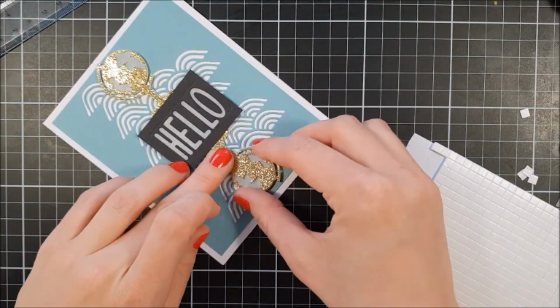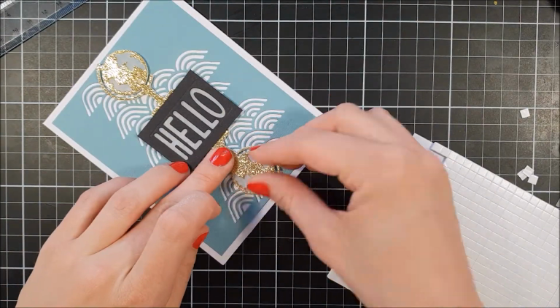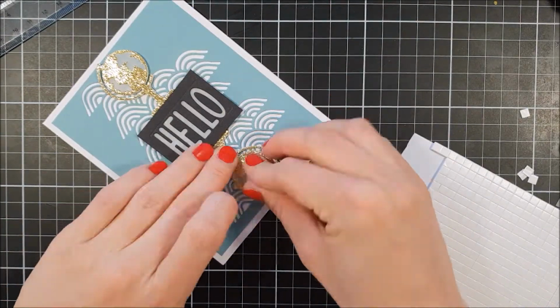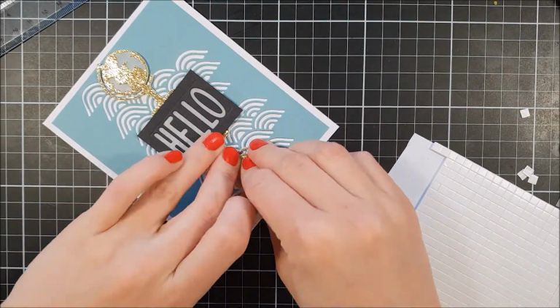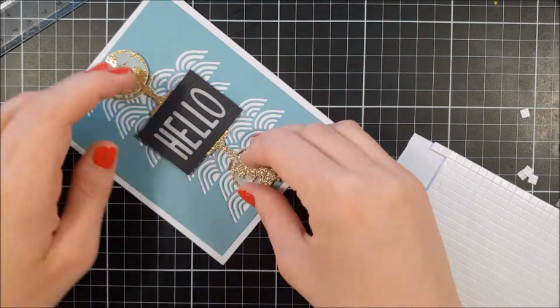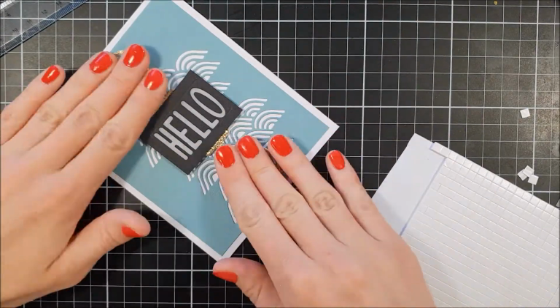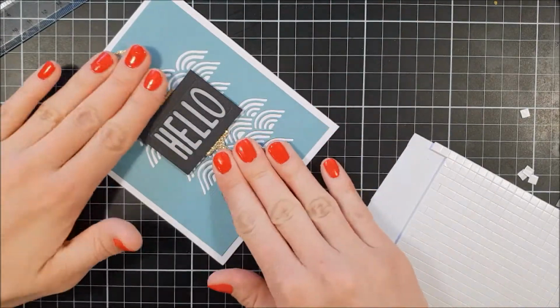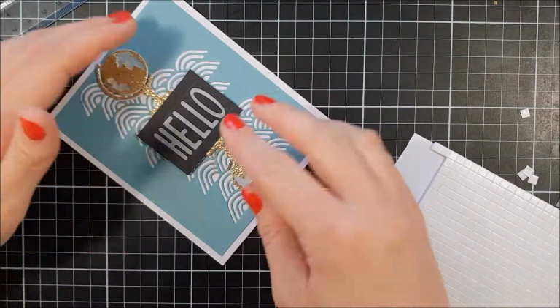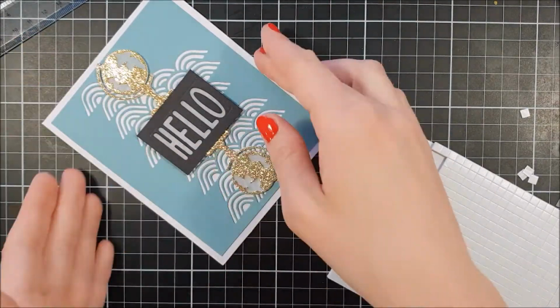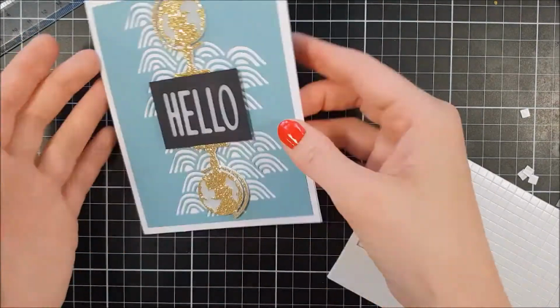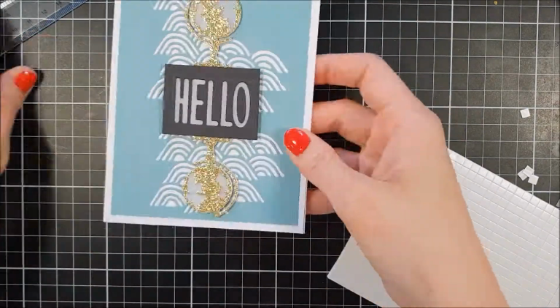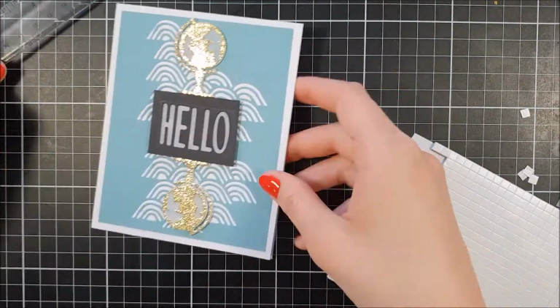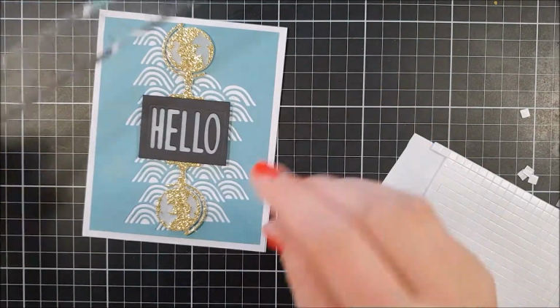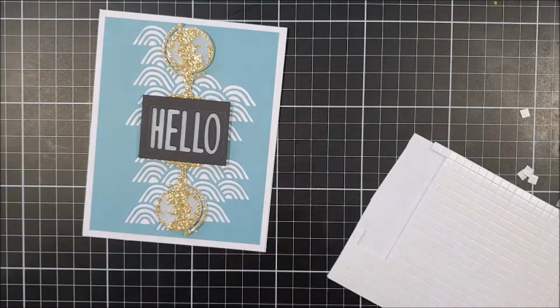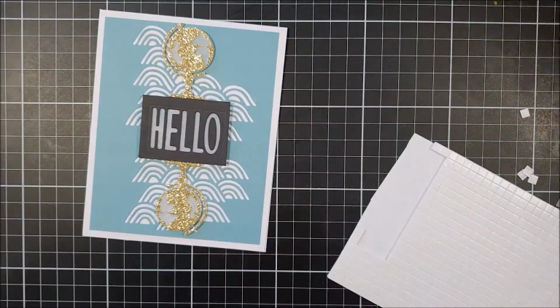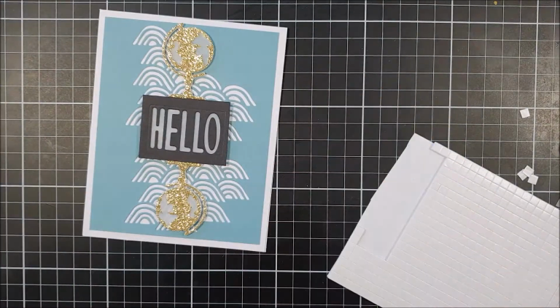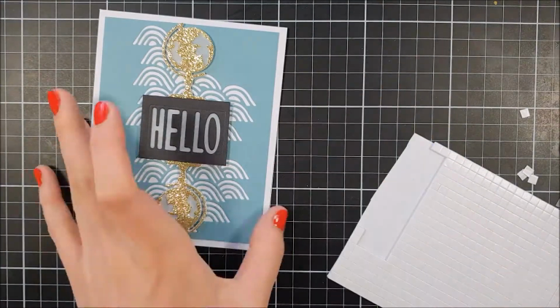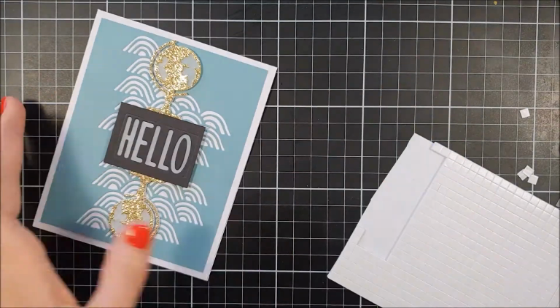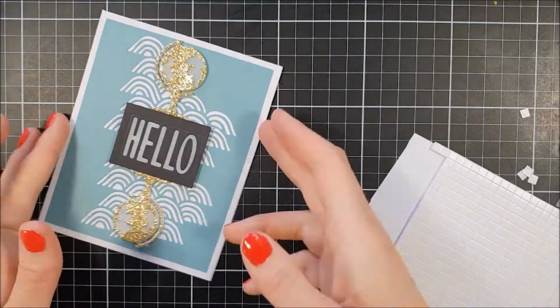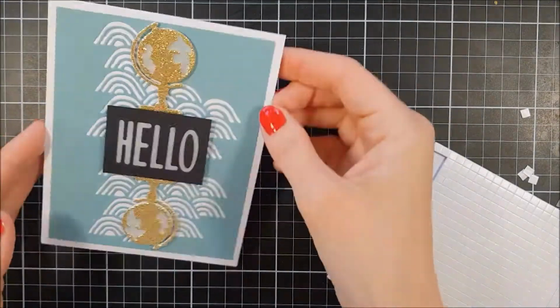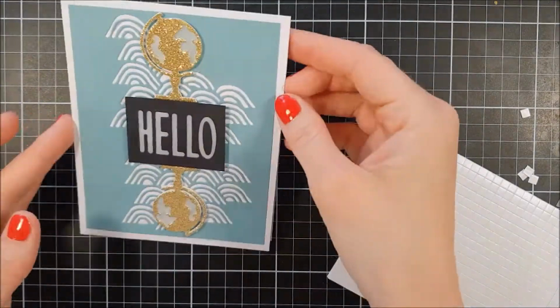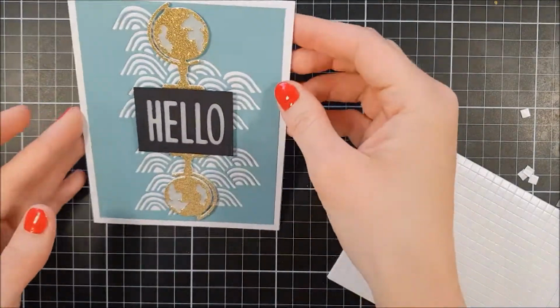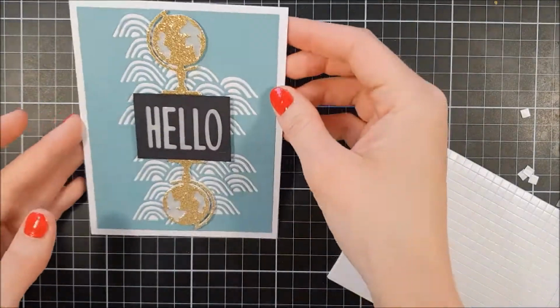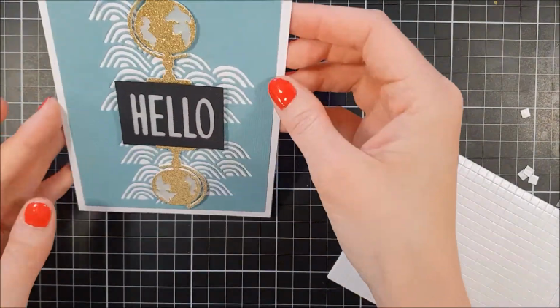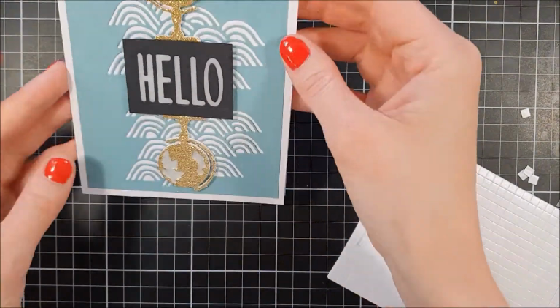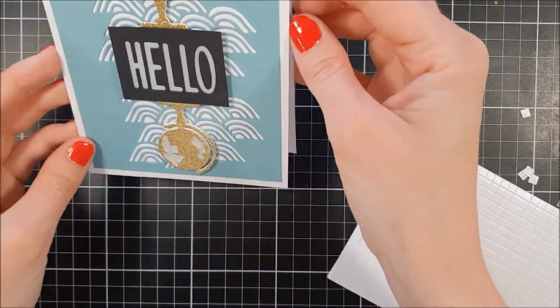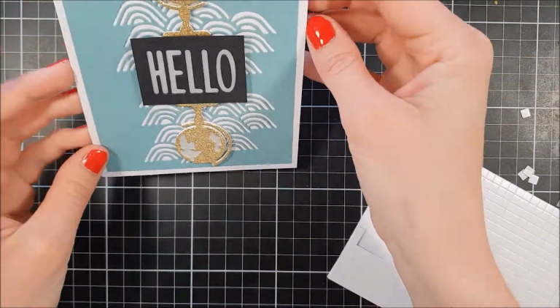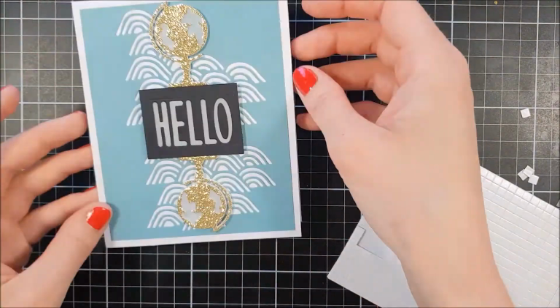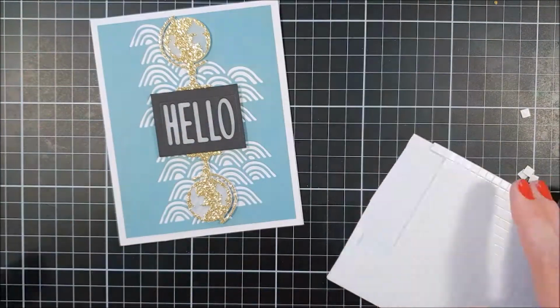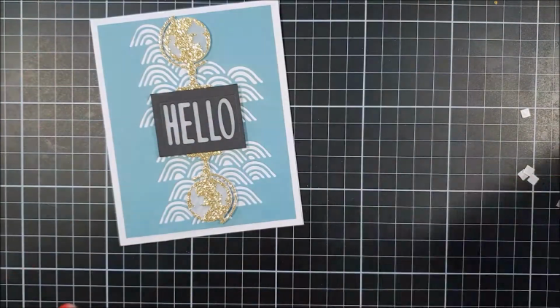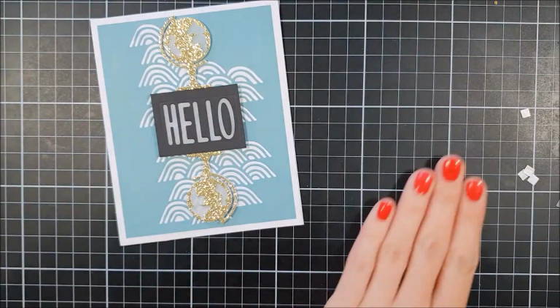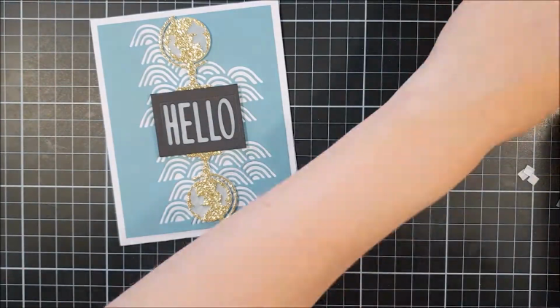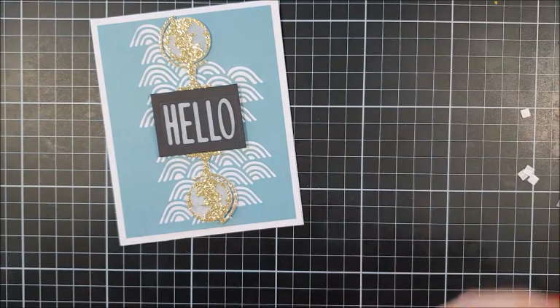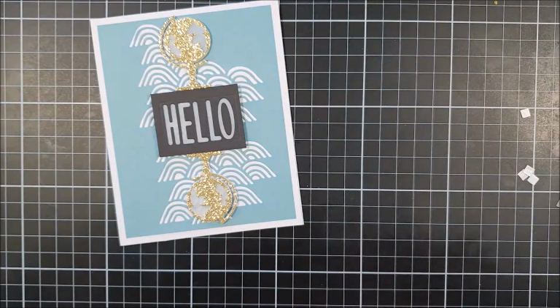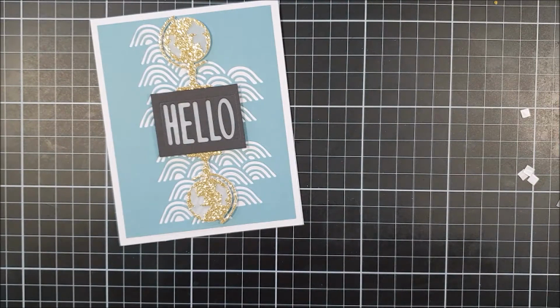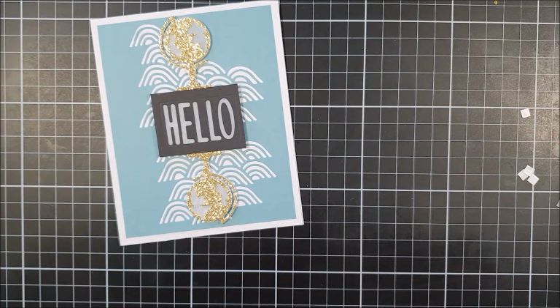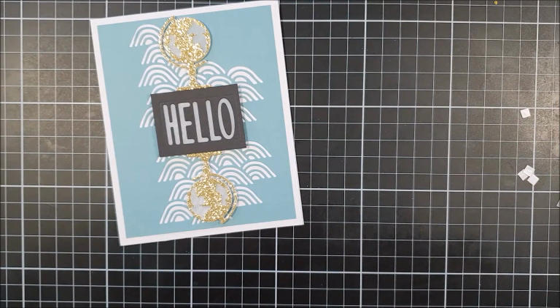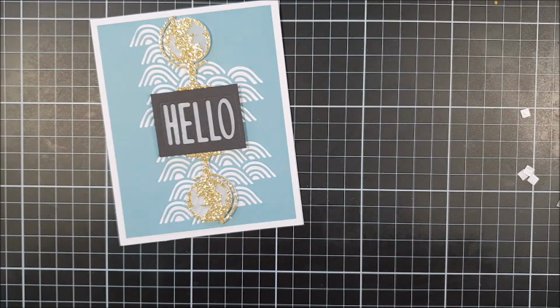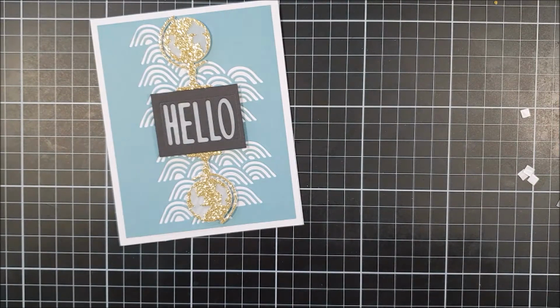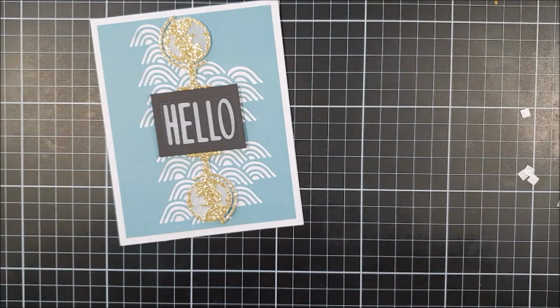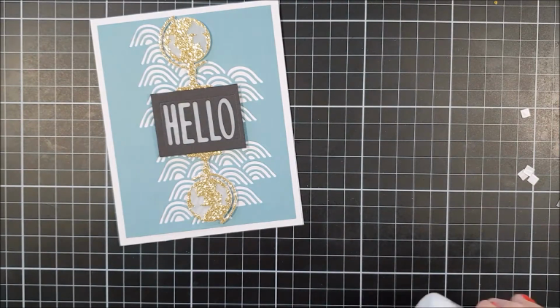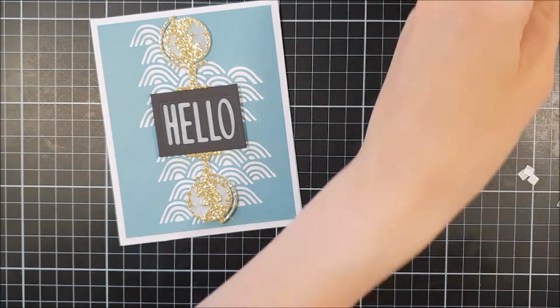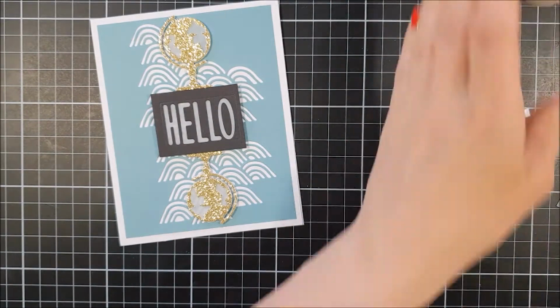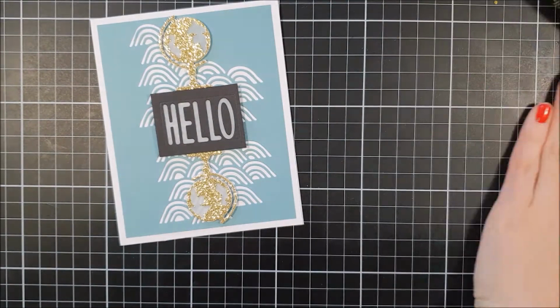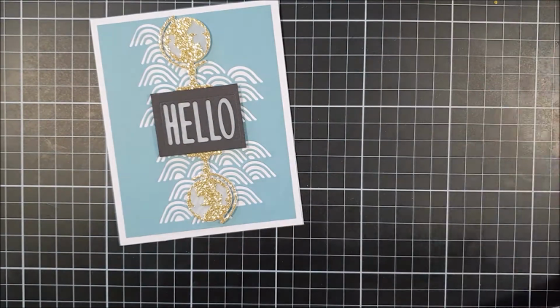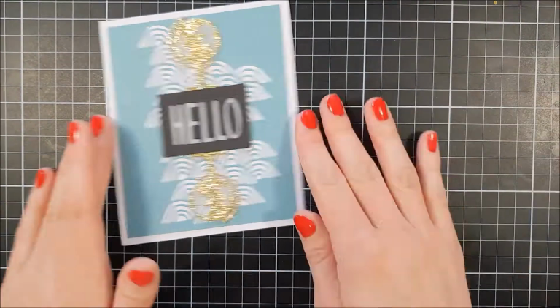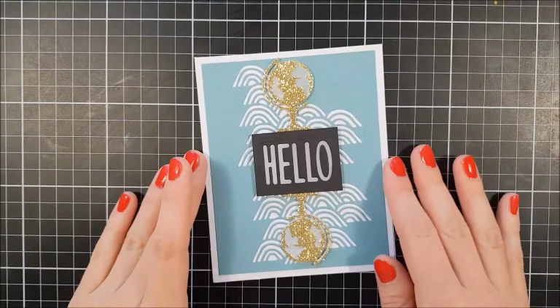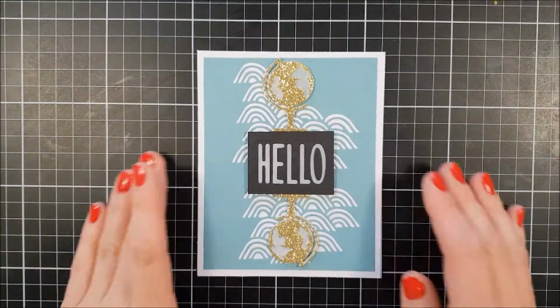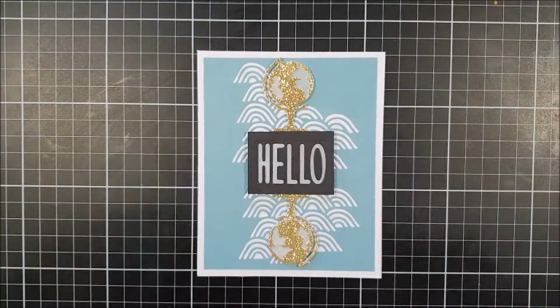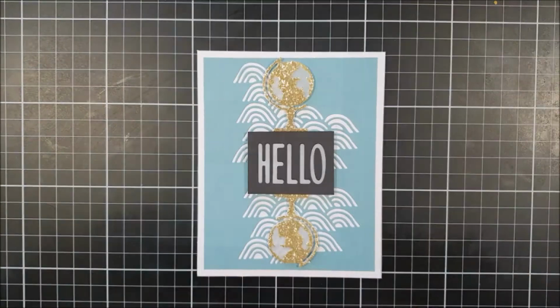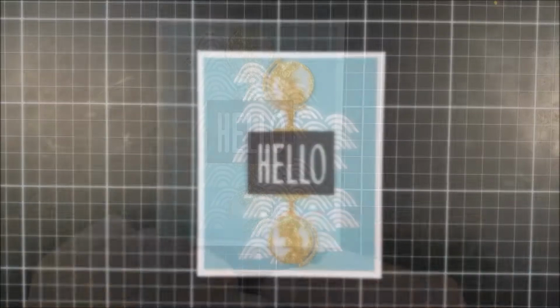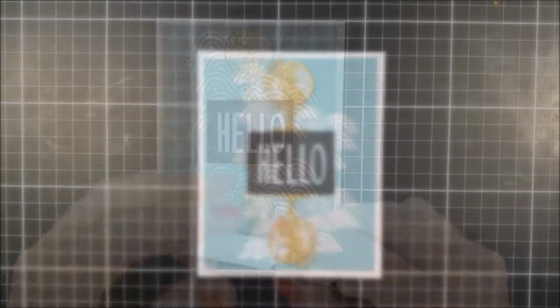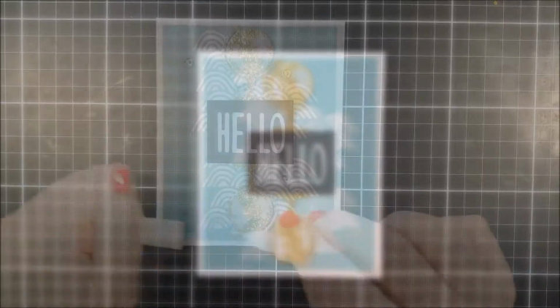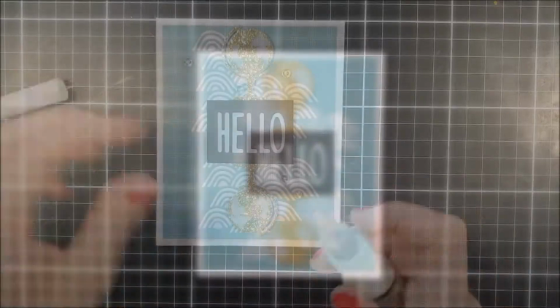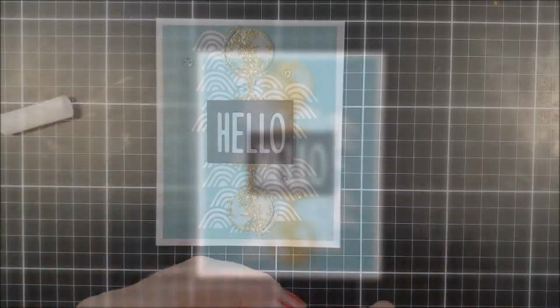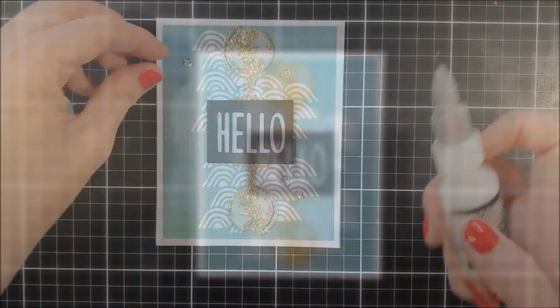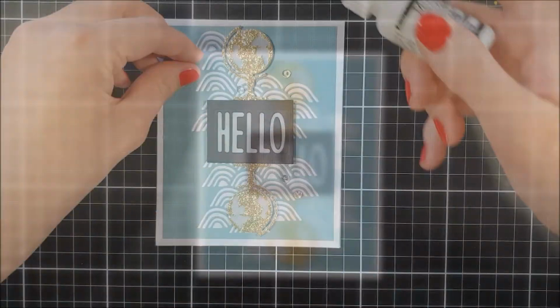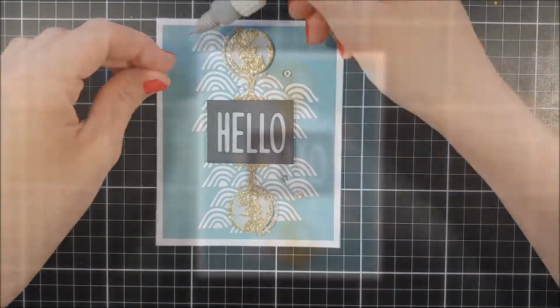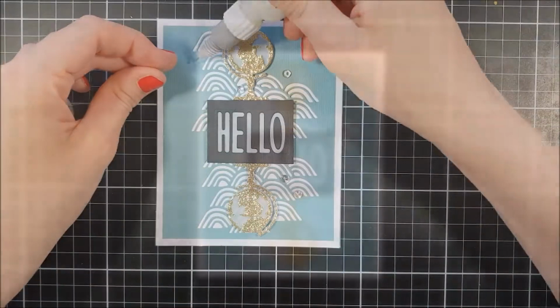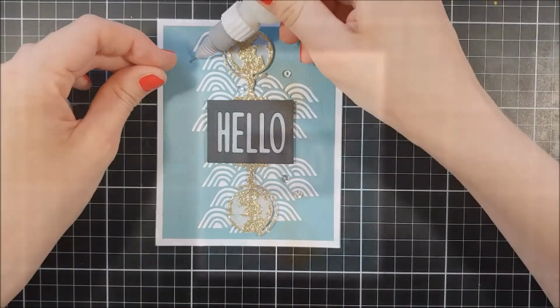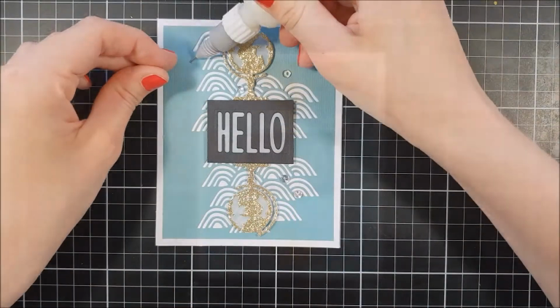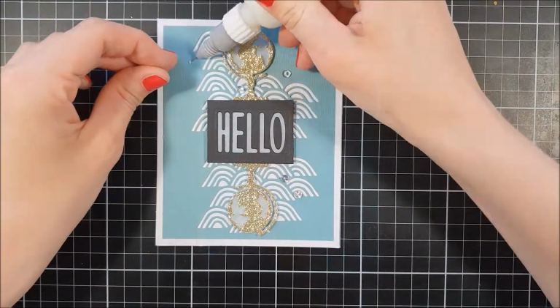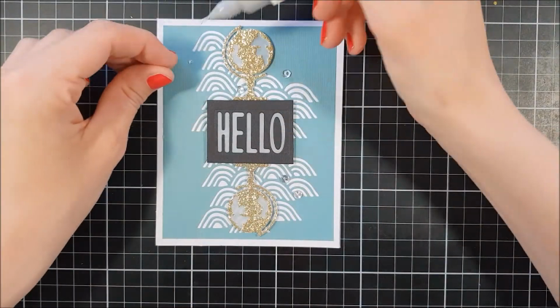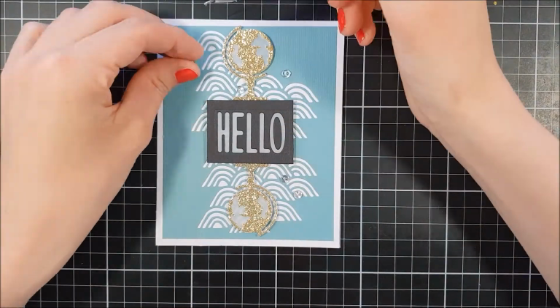I also used some drops from Pretty Pink Posh. And that was the end of it.